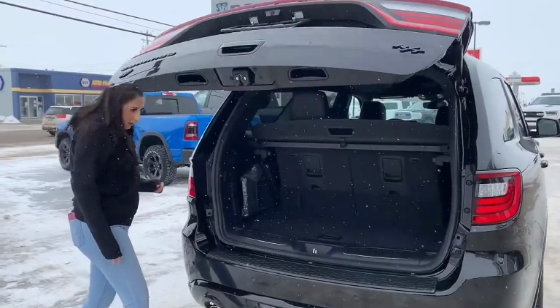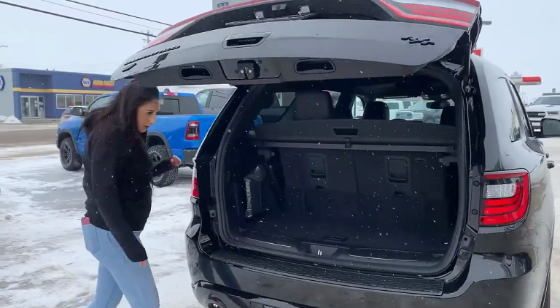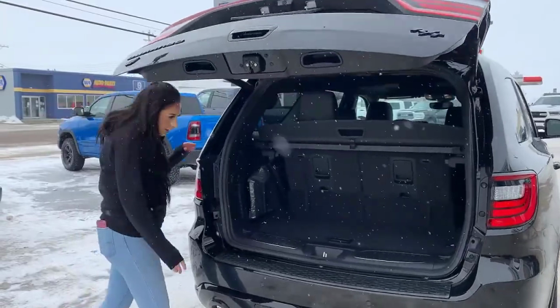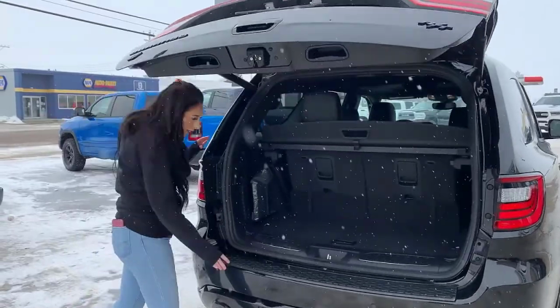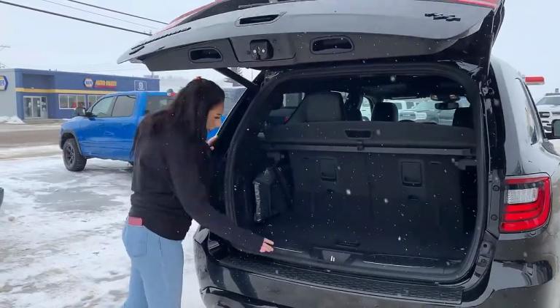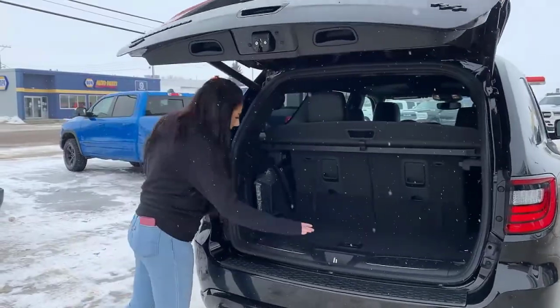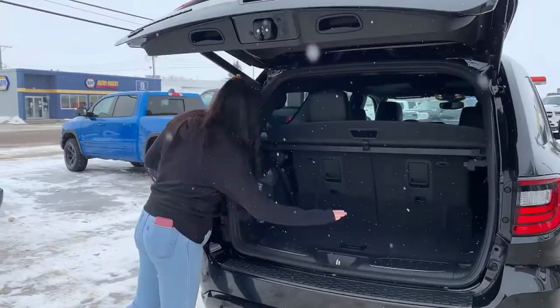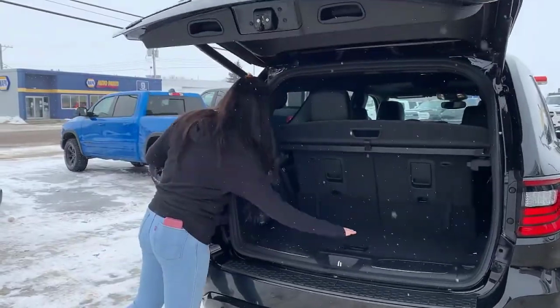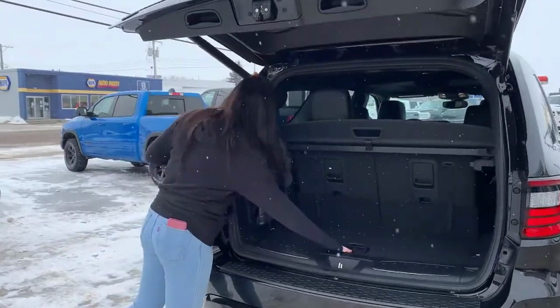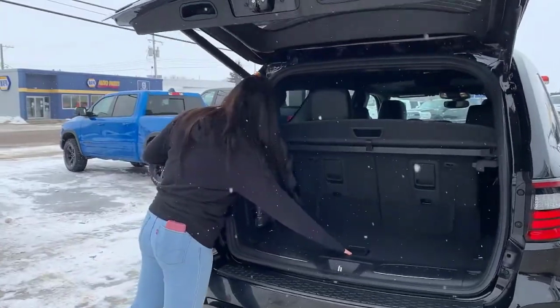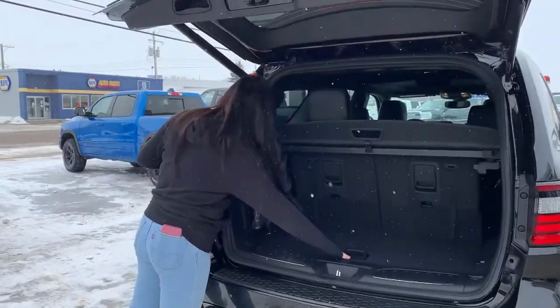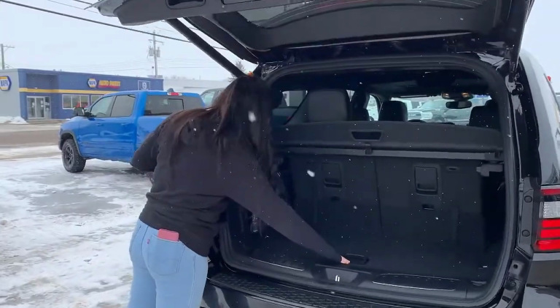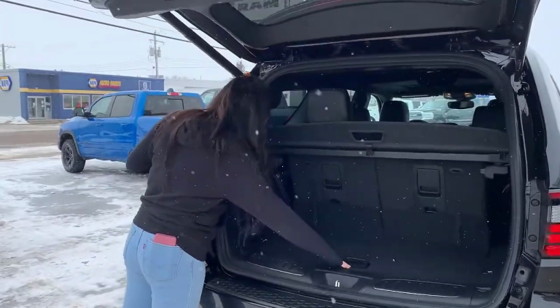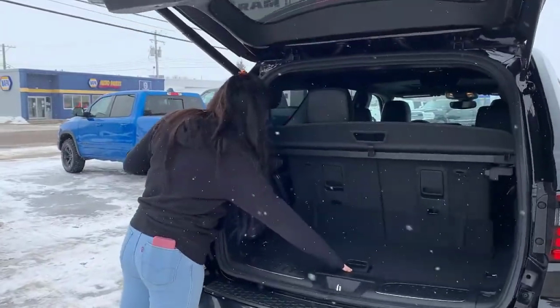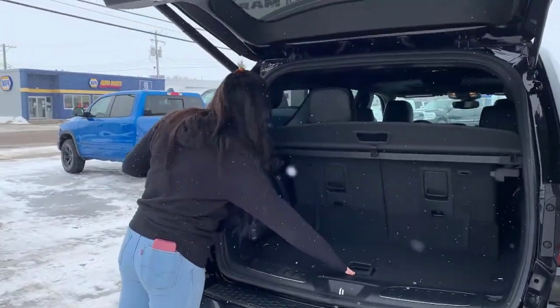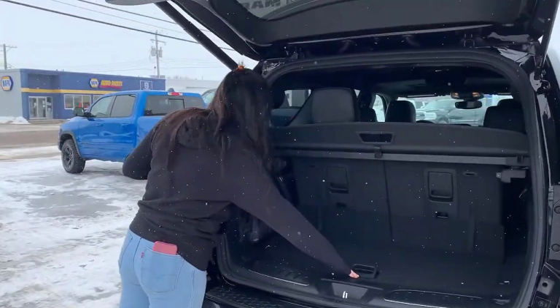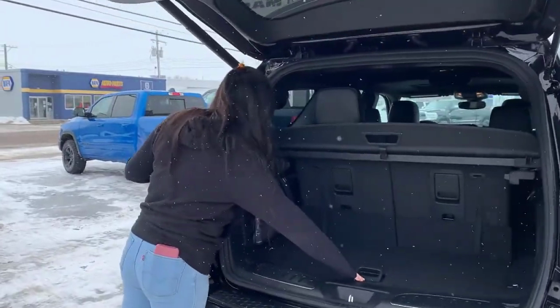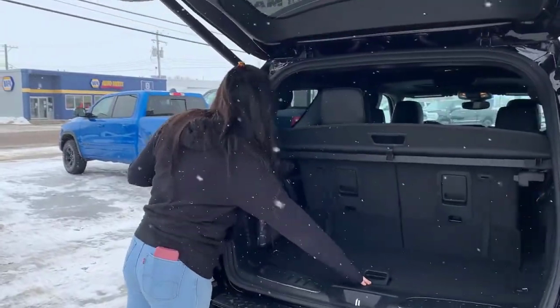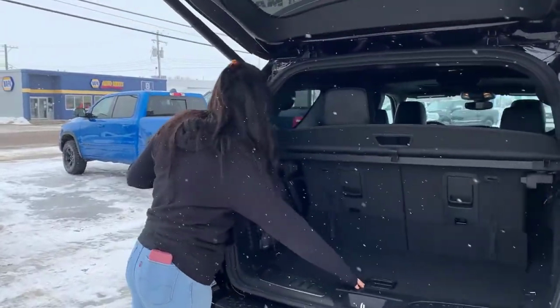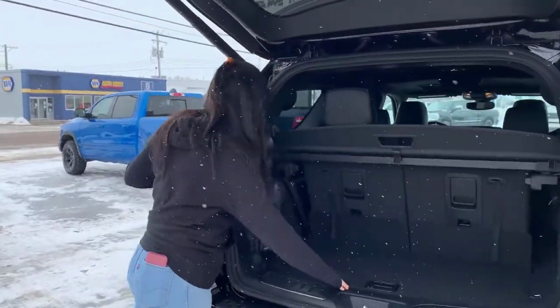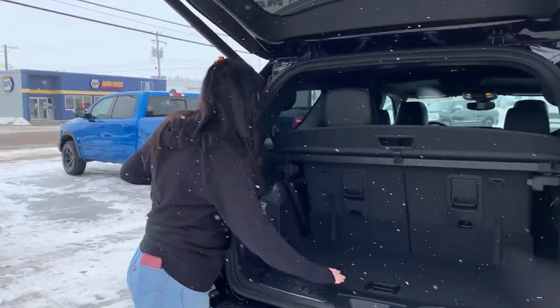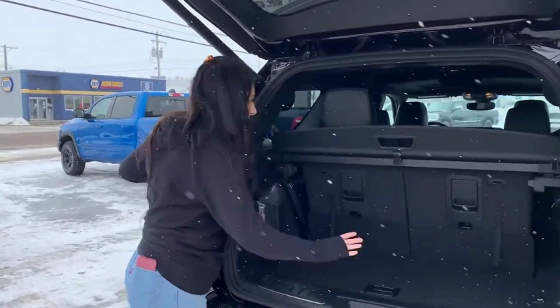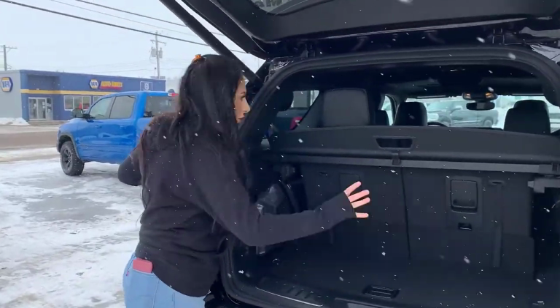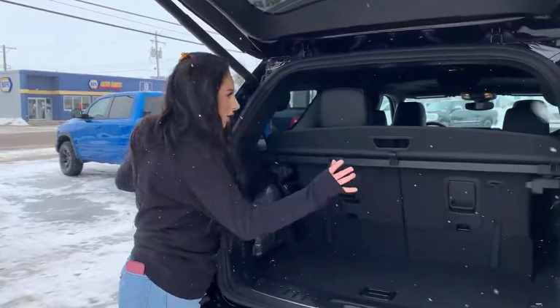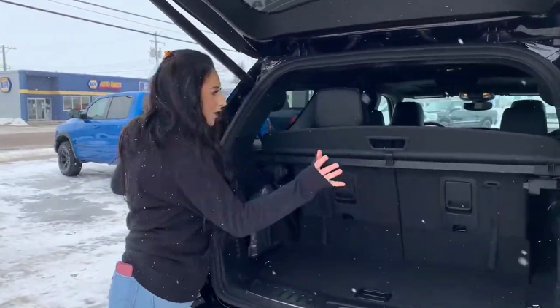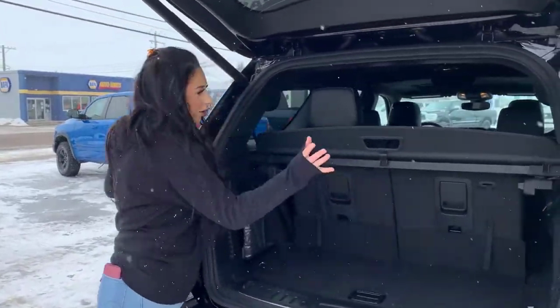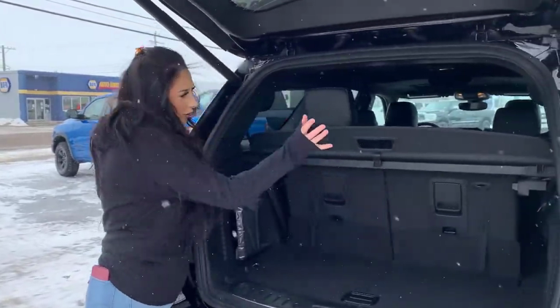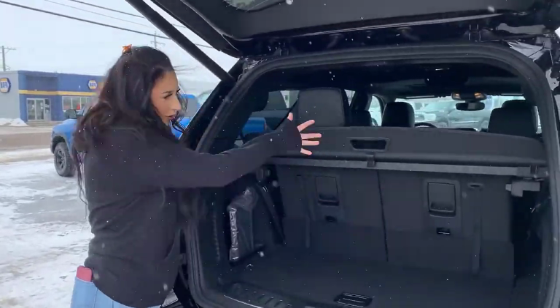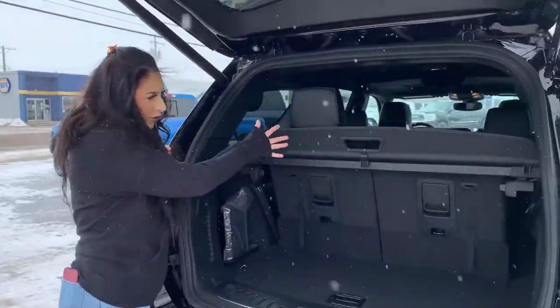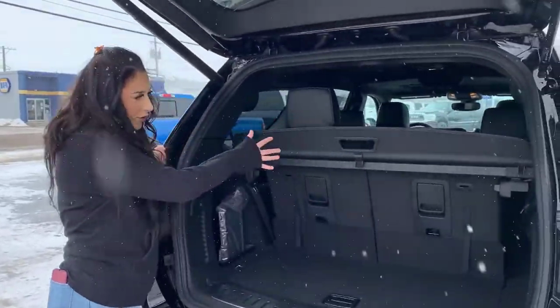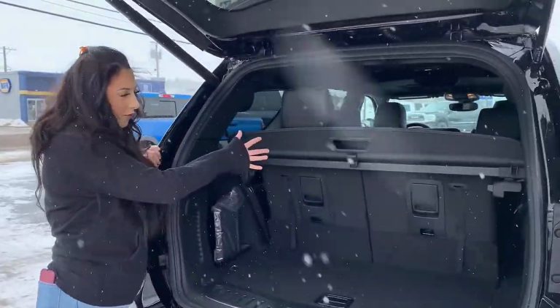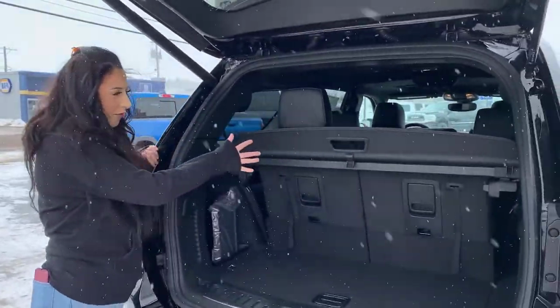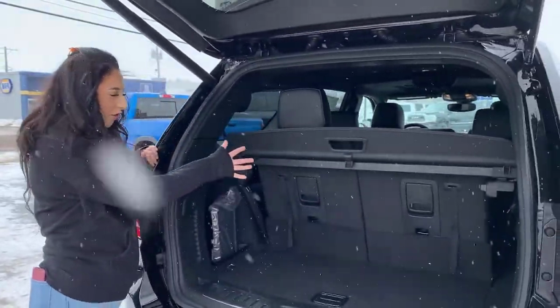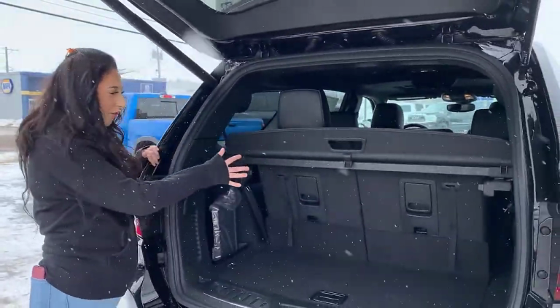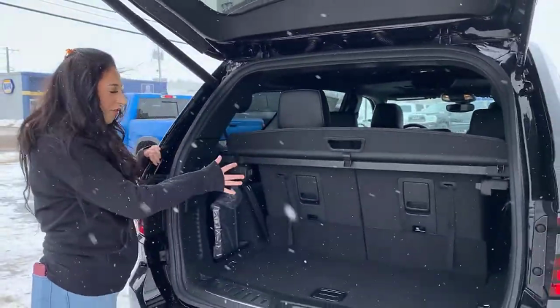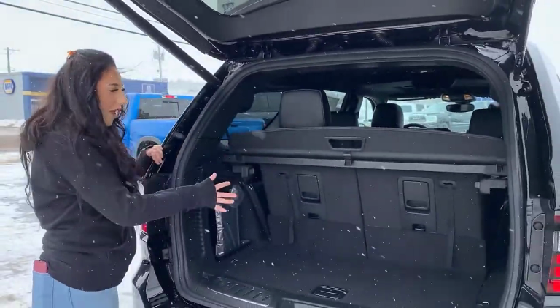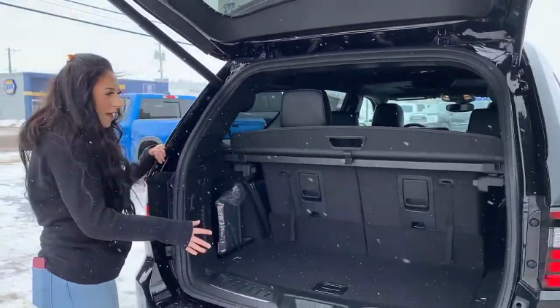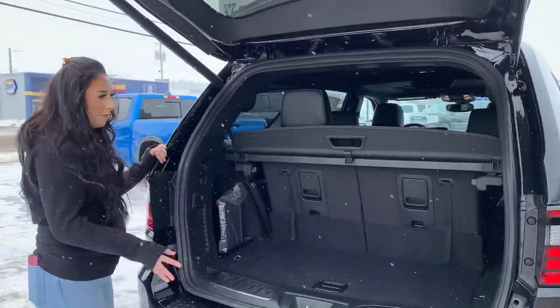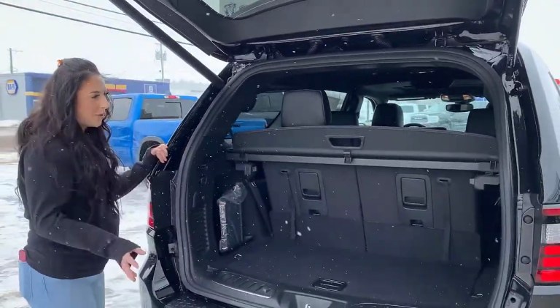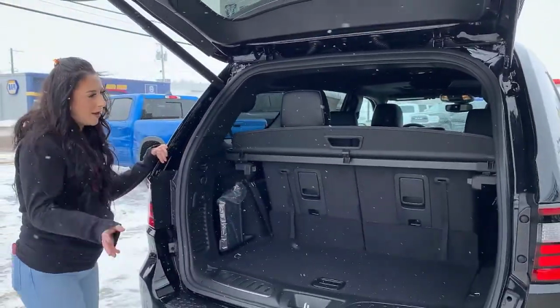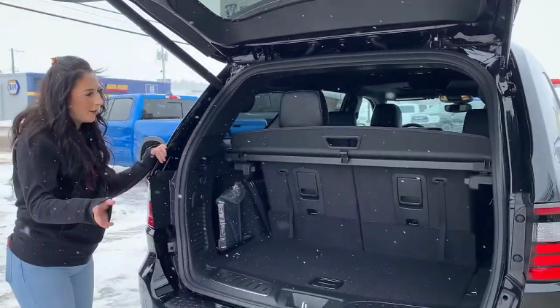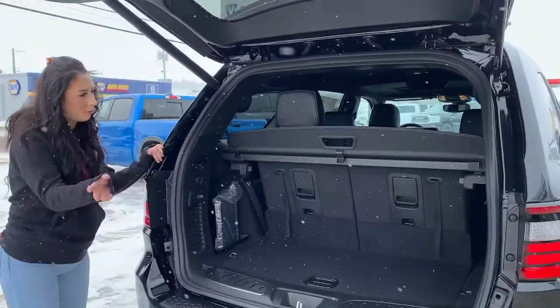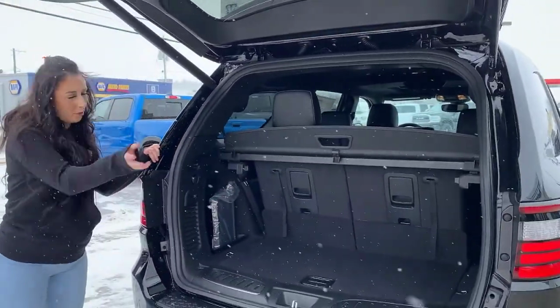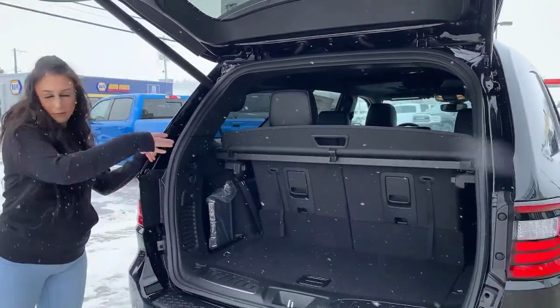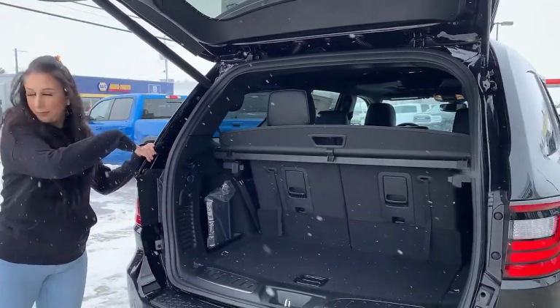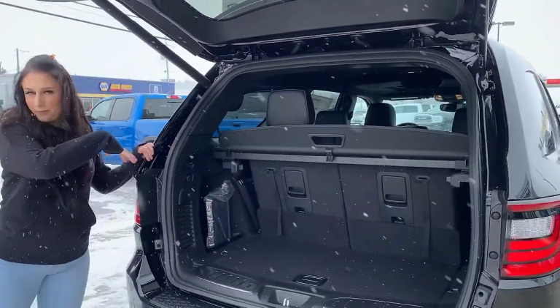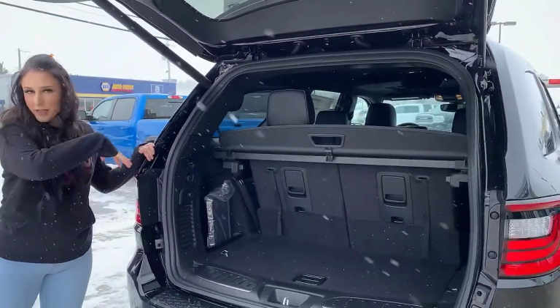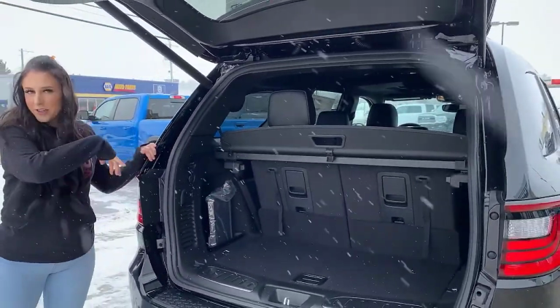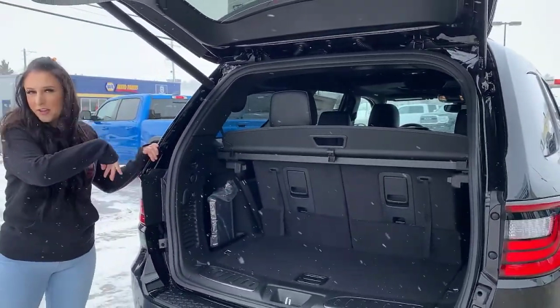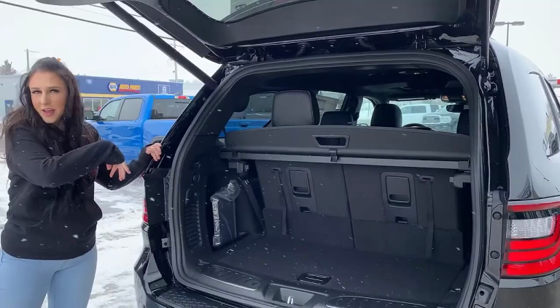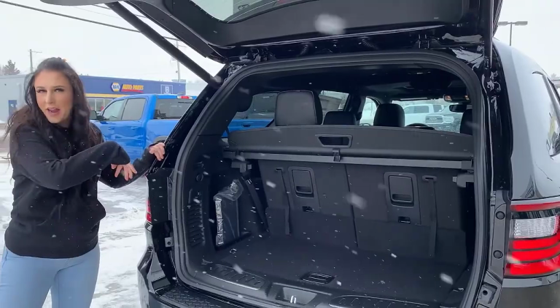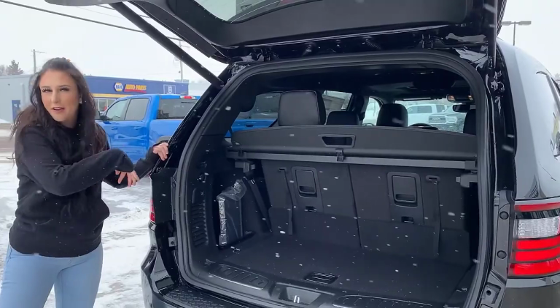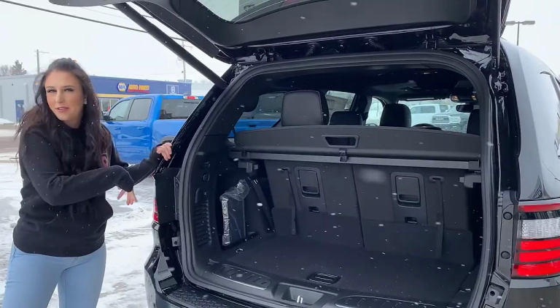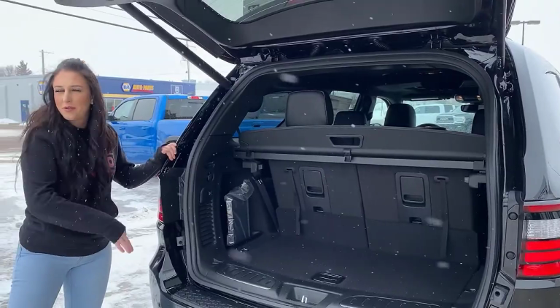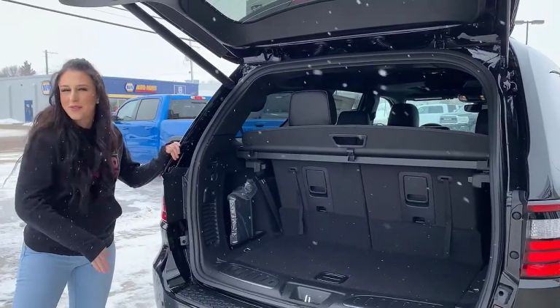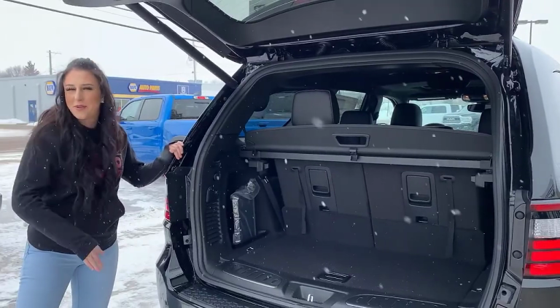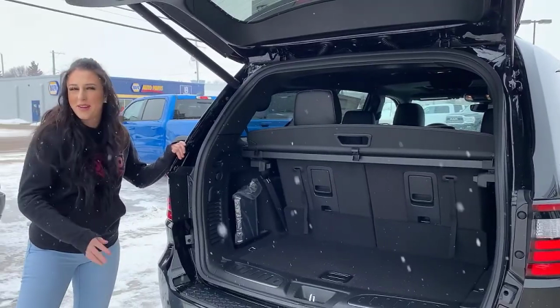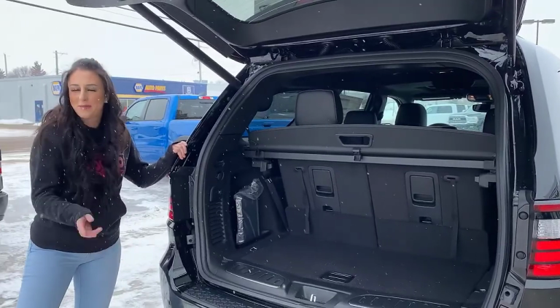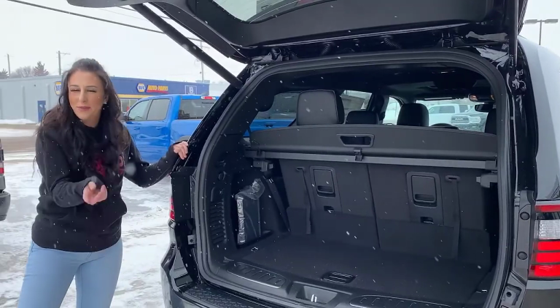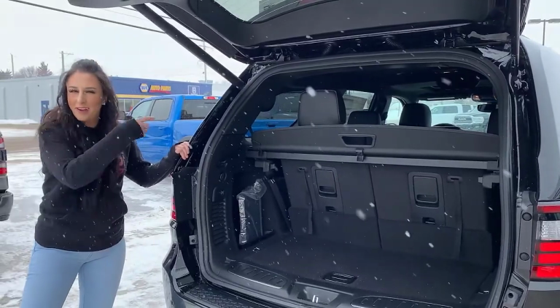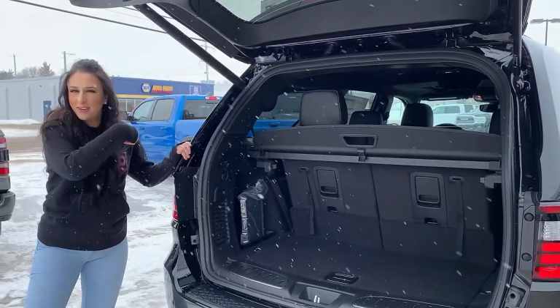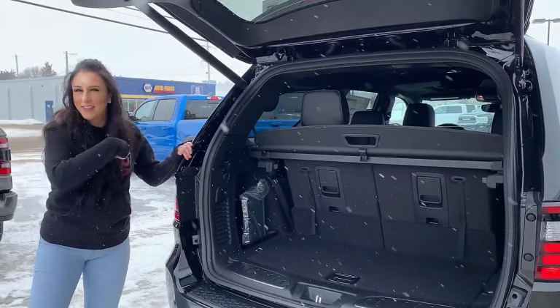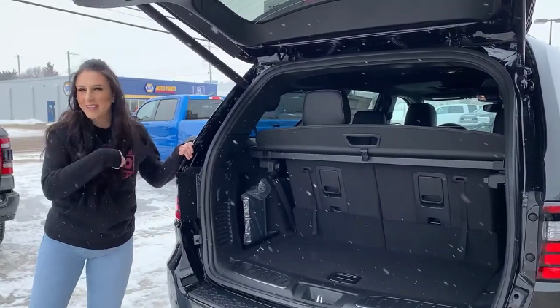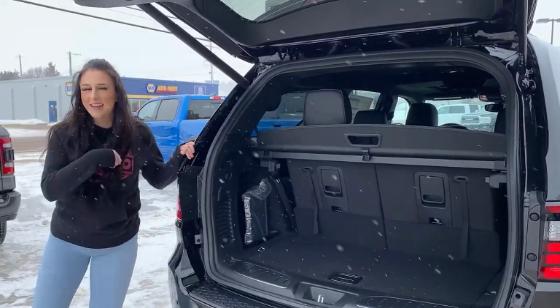A little bit of storage underneath here, and those do fold flat, but we'll touch on that after once we head on inside.